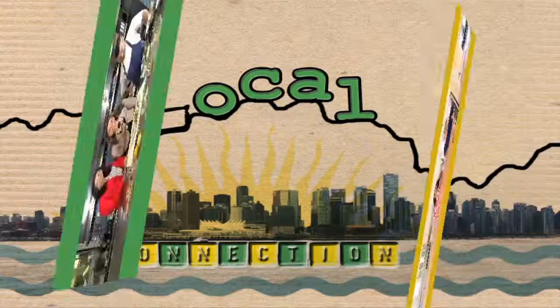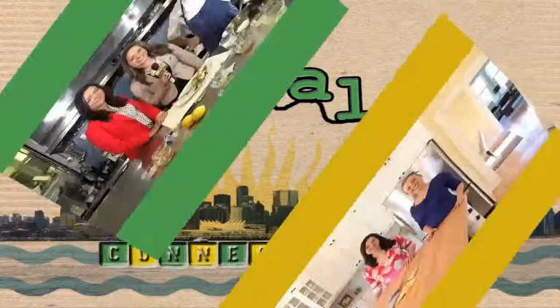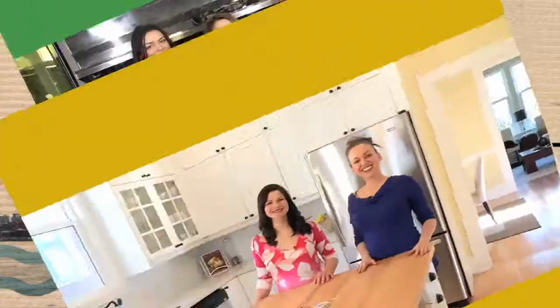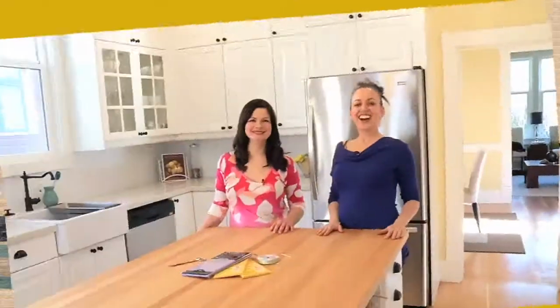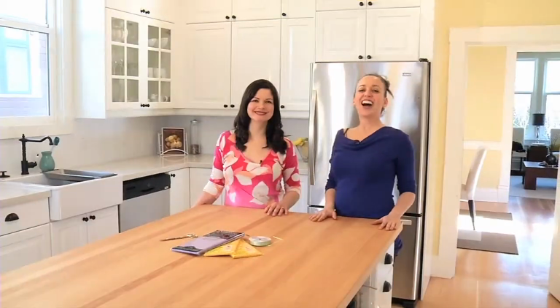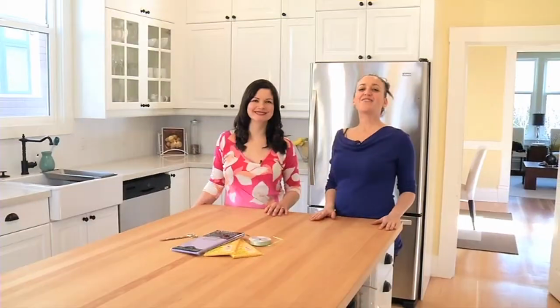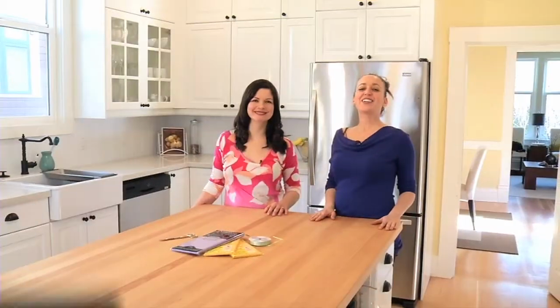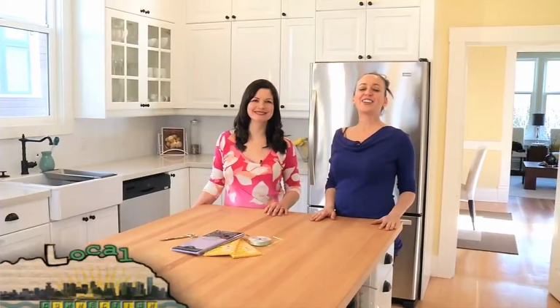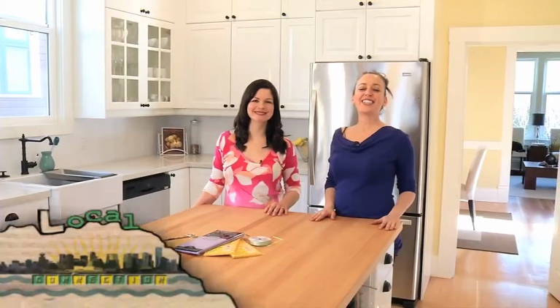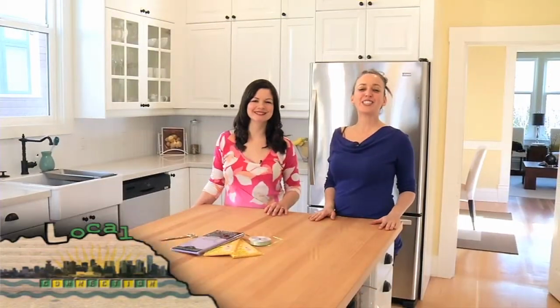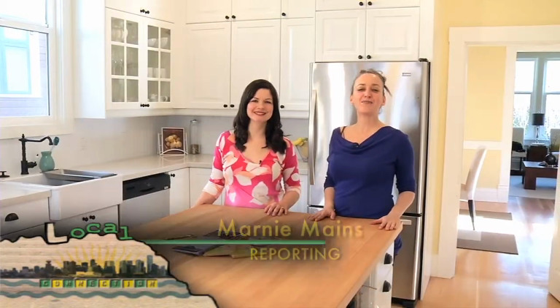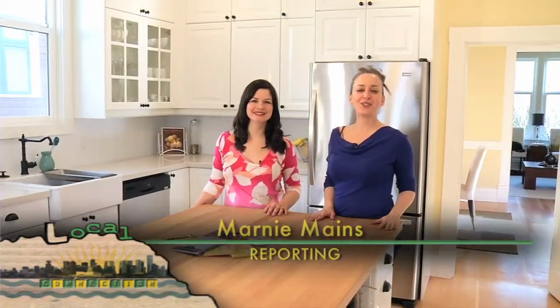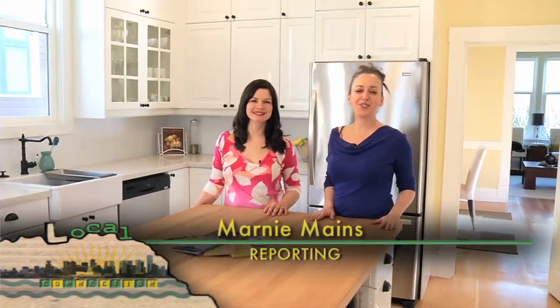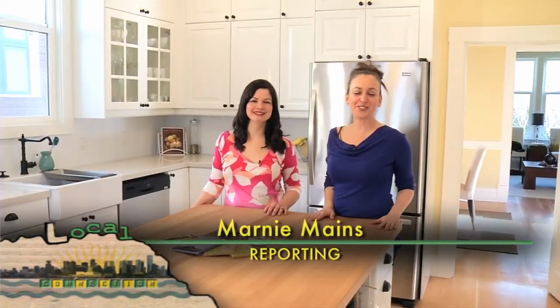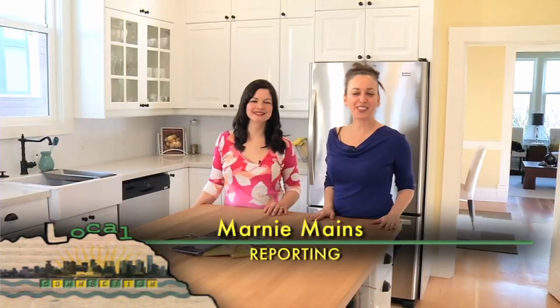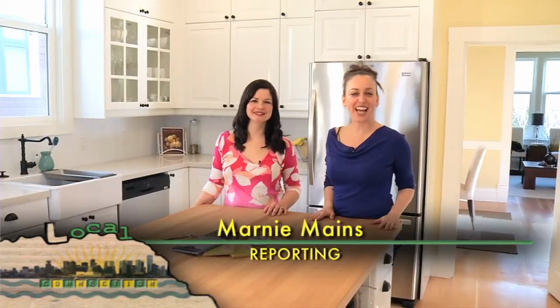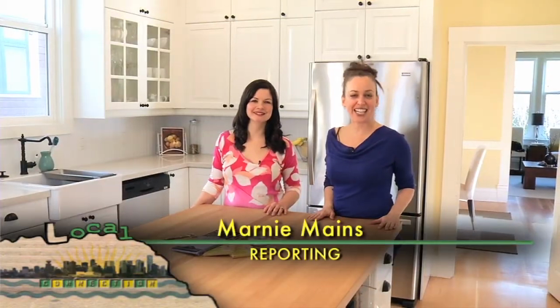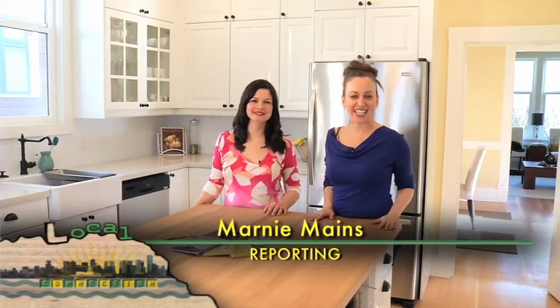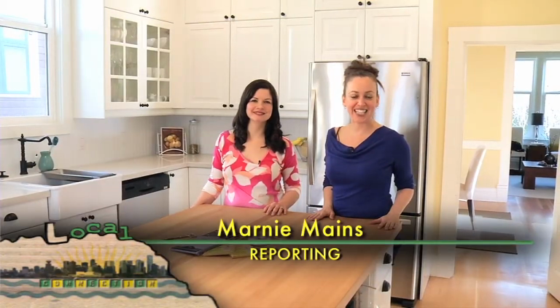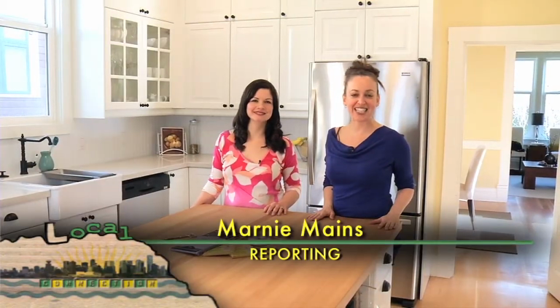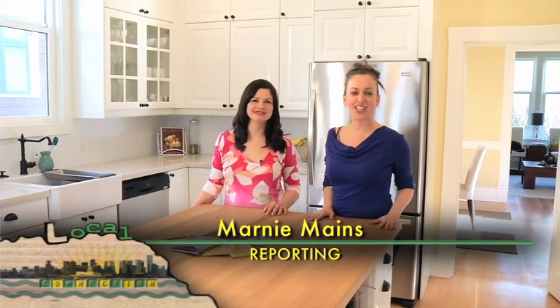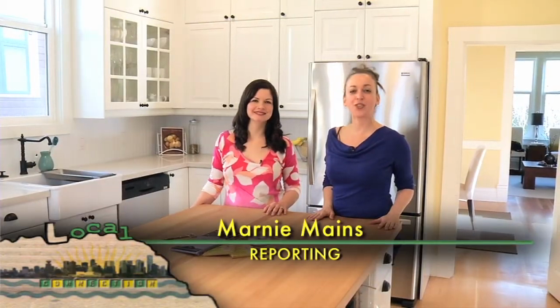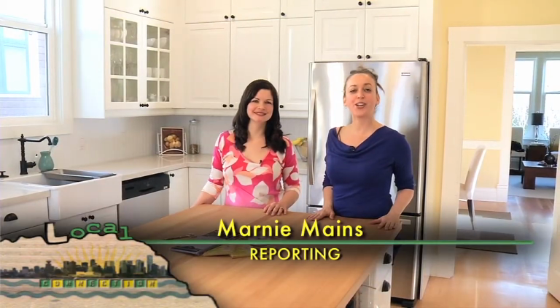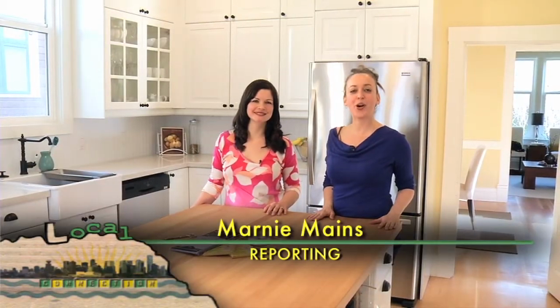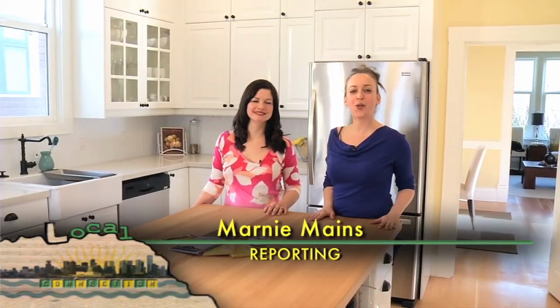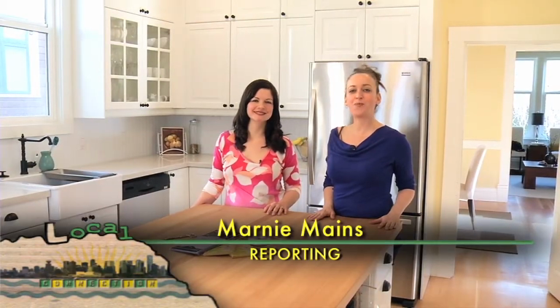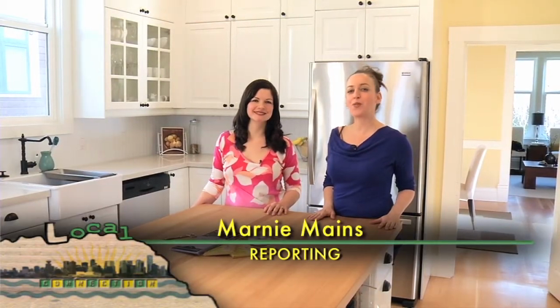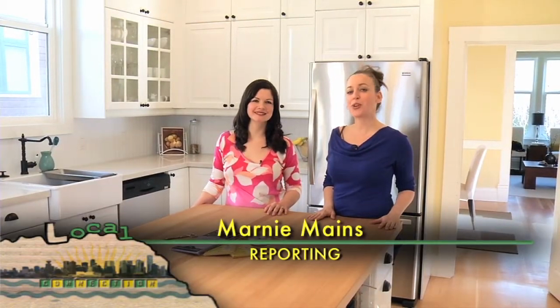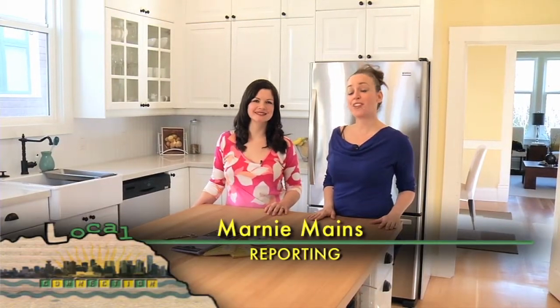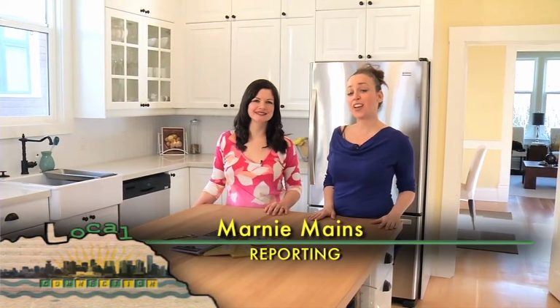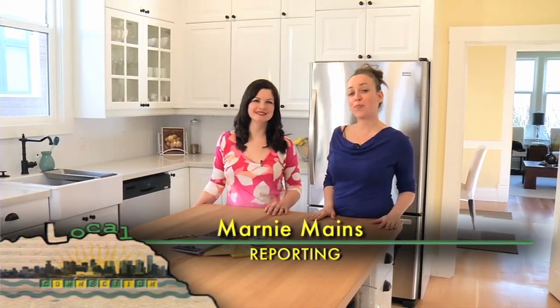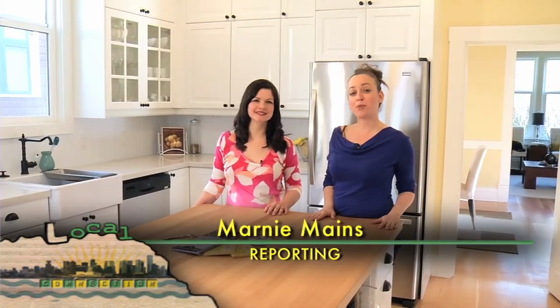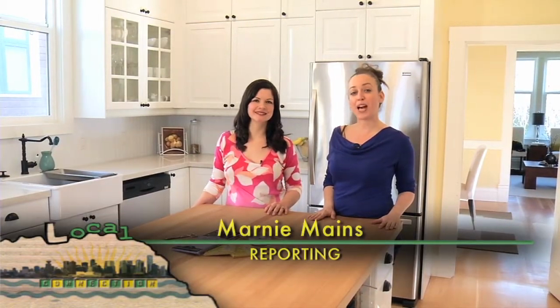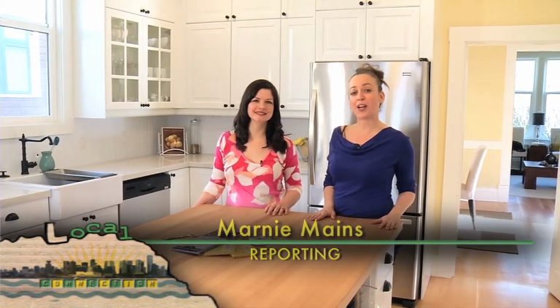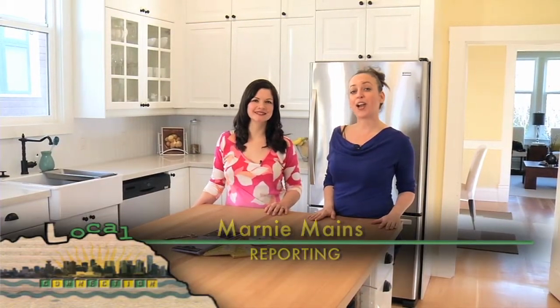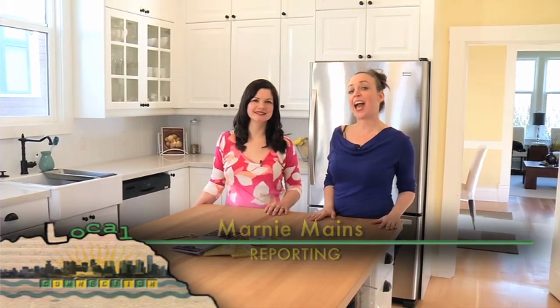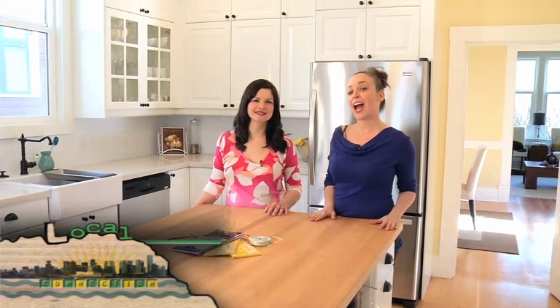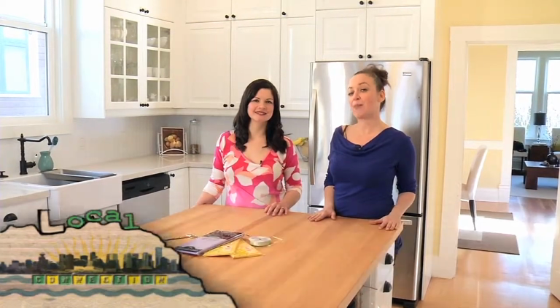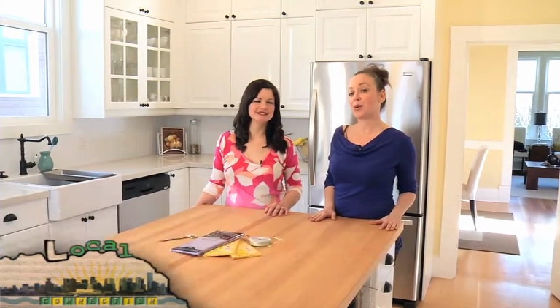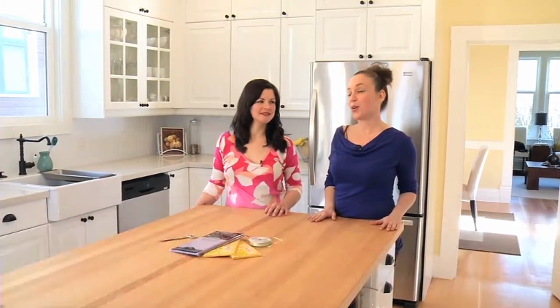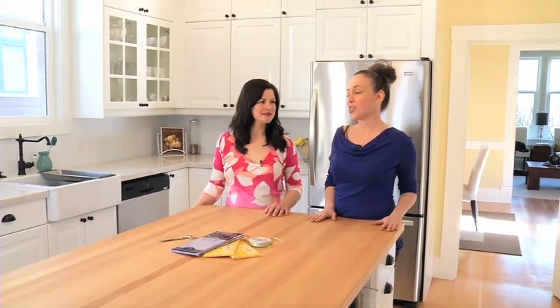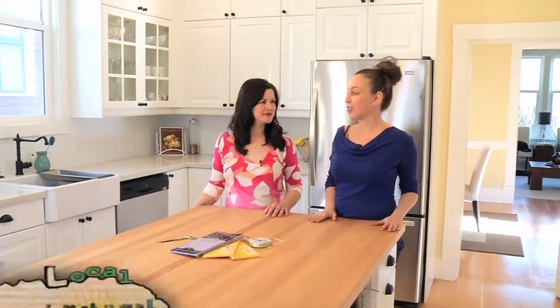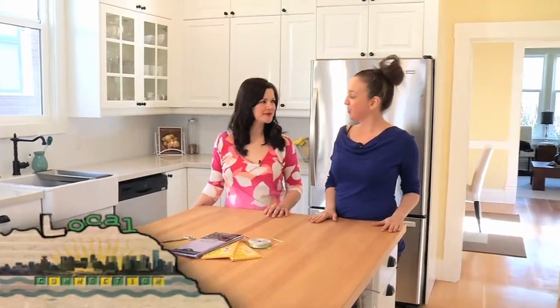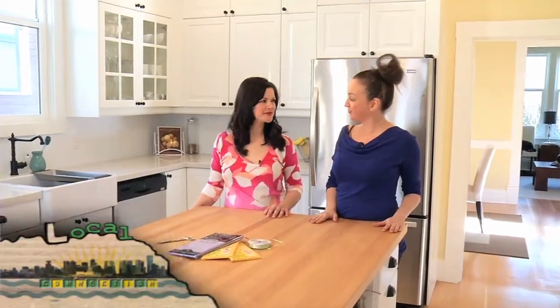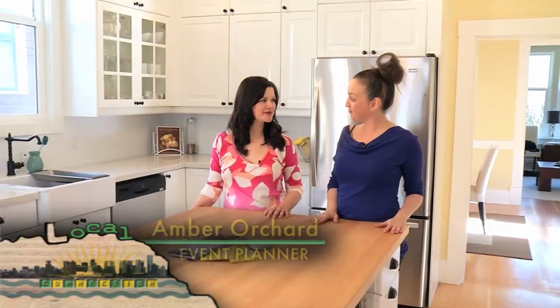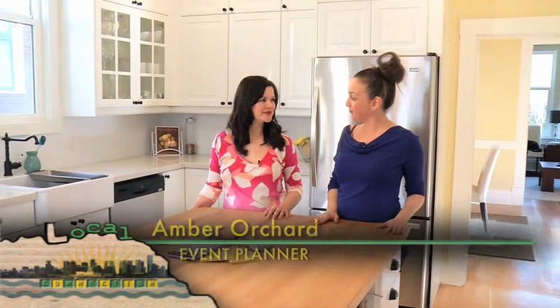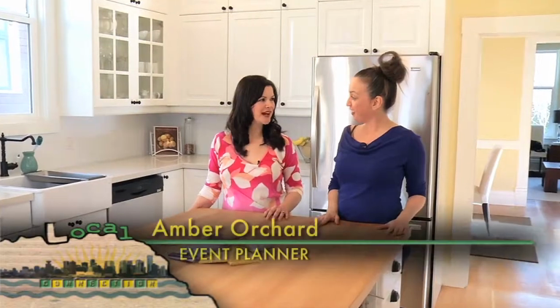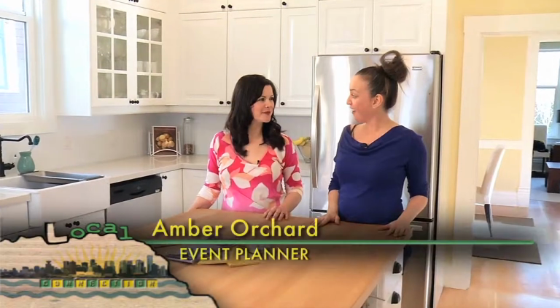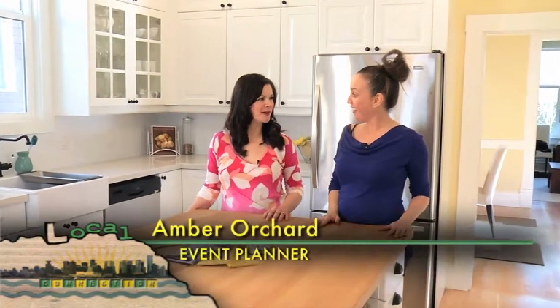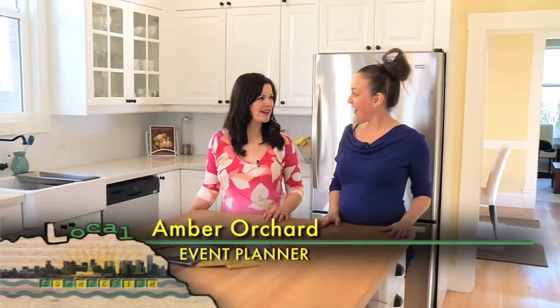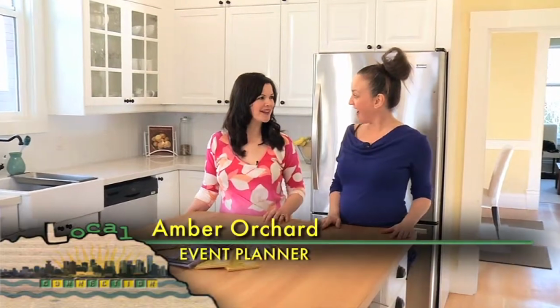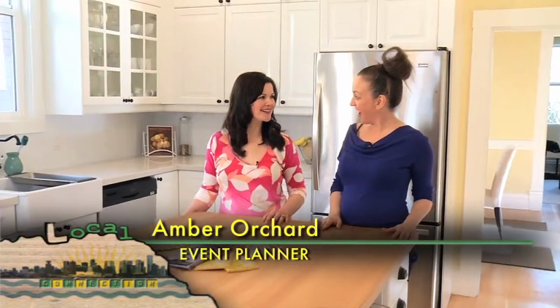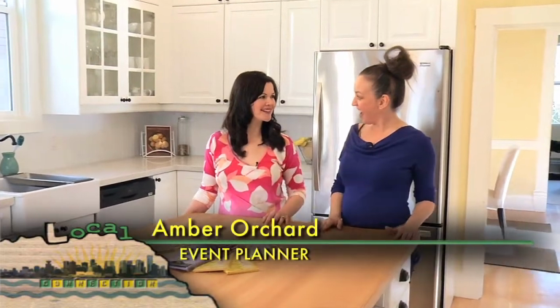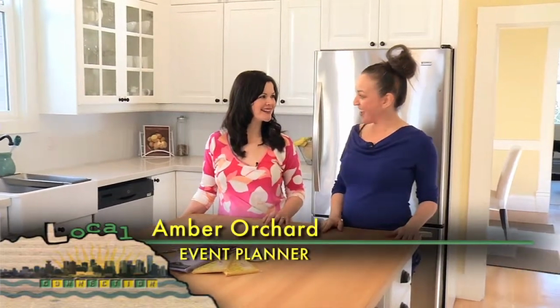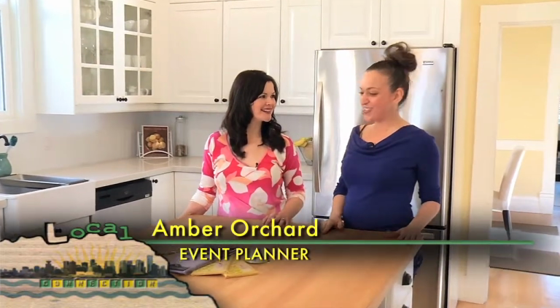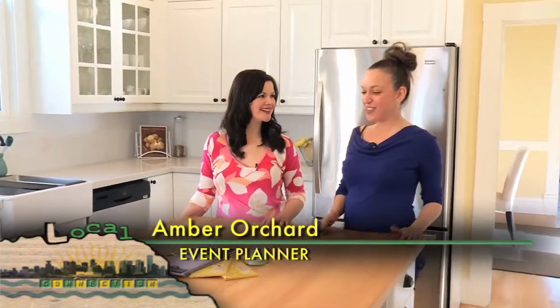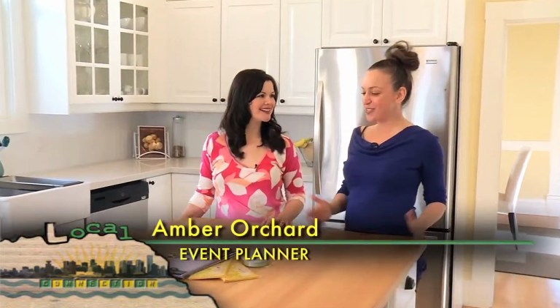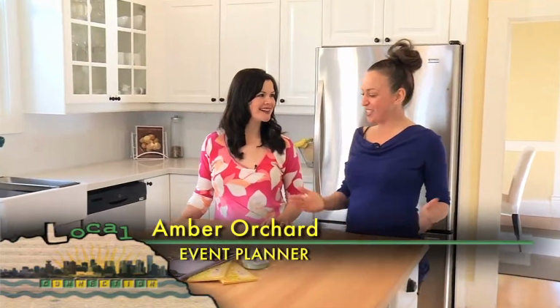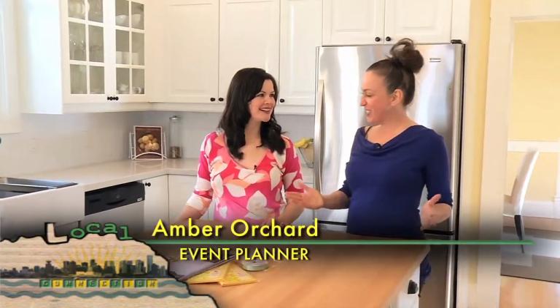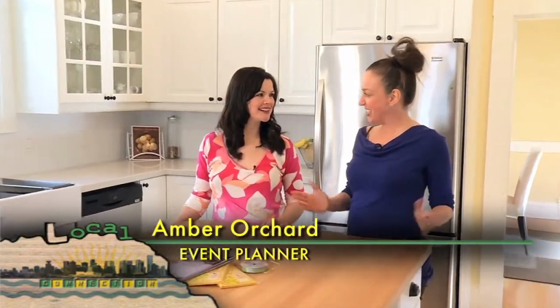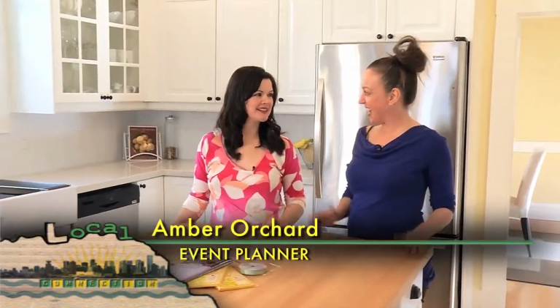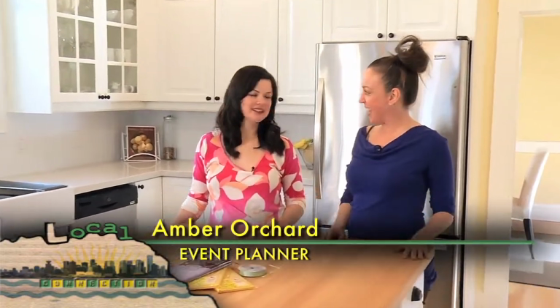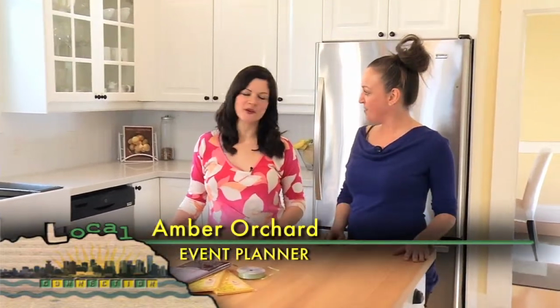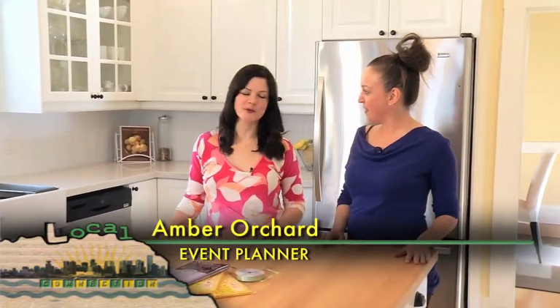I'm here in this beautiful 19th century home with event planner Amber Orchard. Hi Marnie. Hi, what are we doing today Amber?